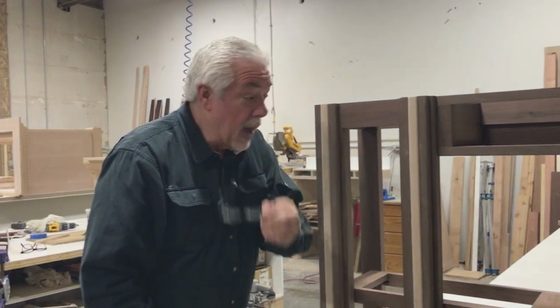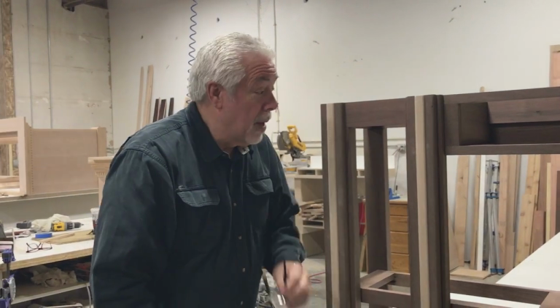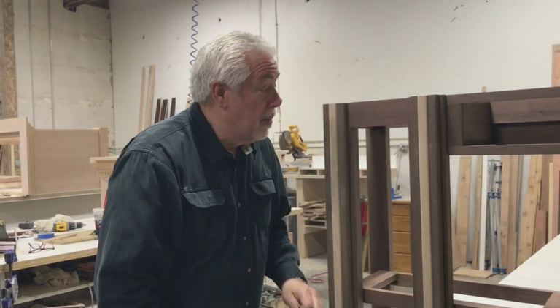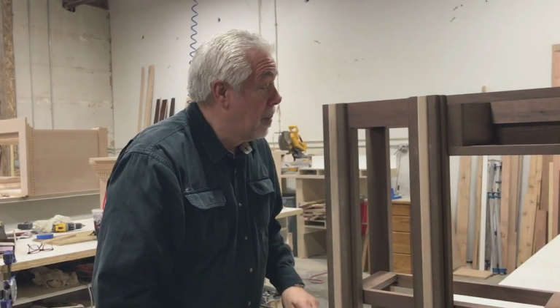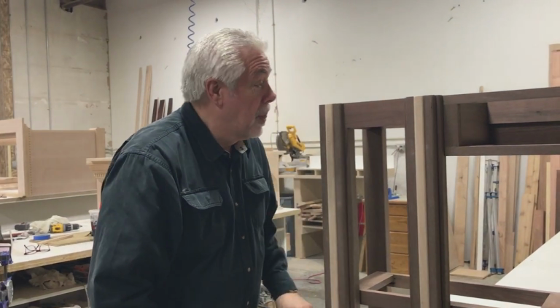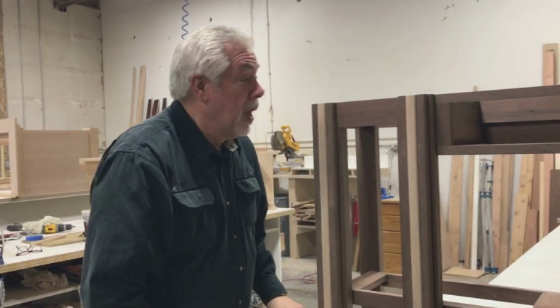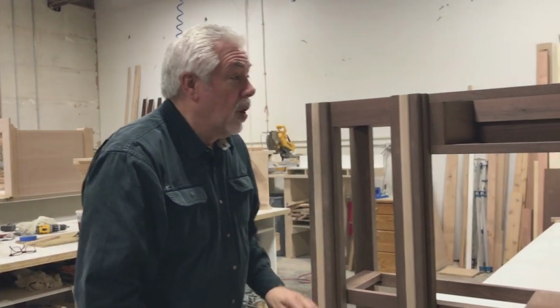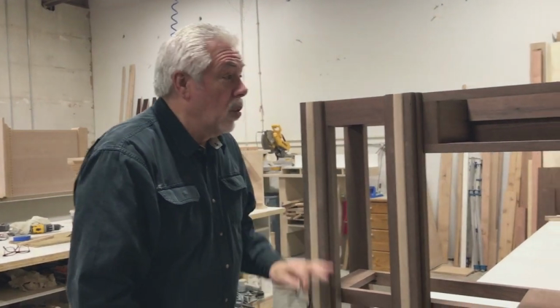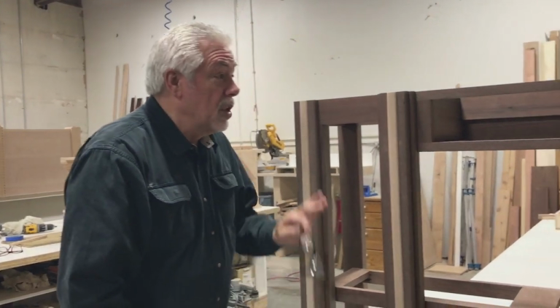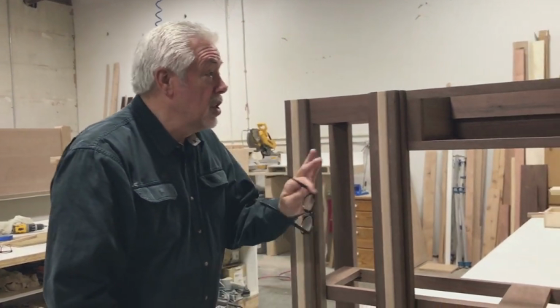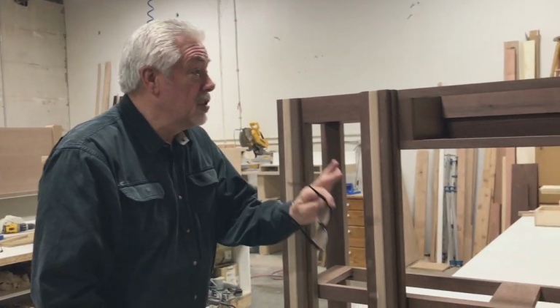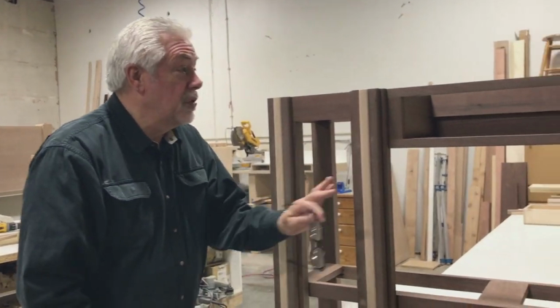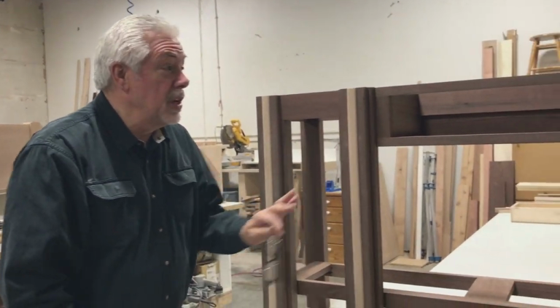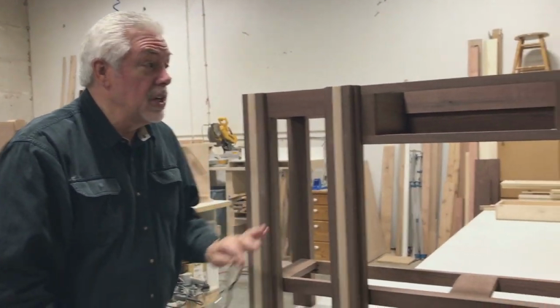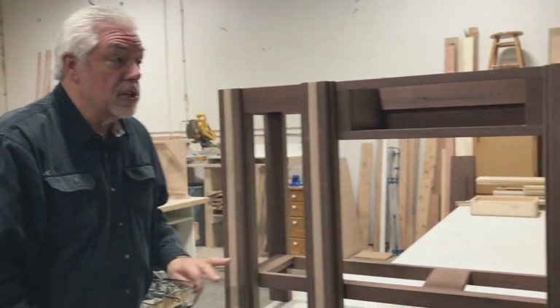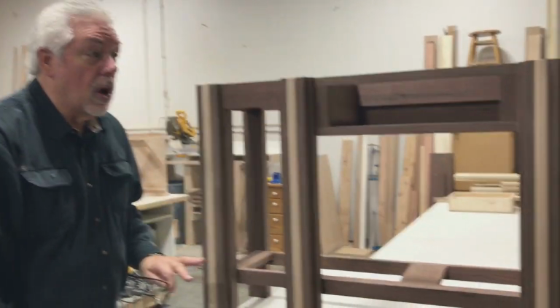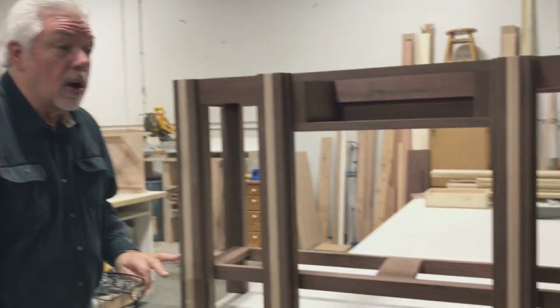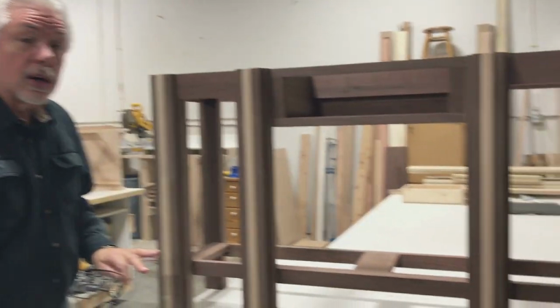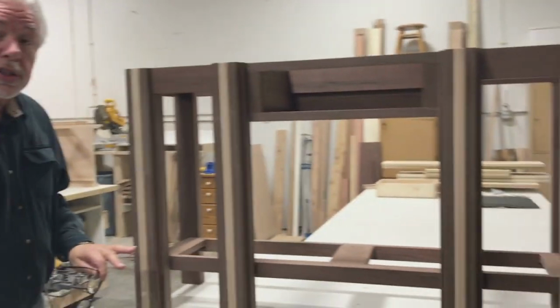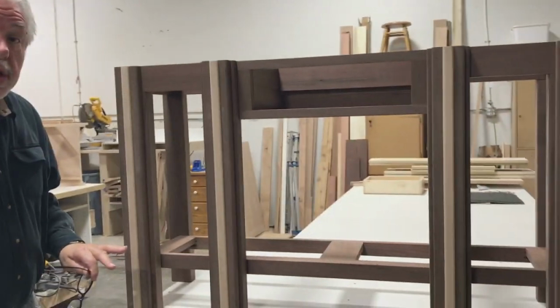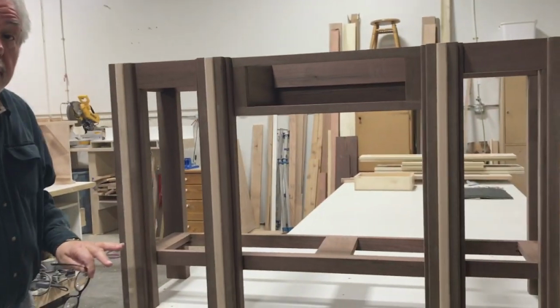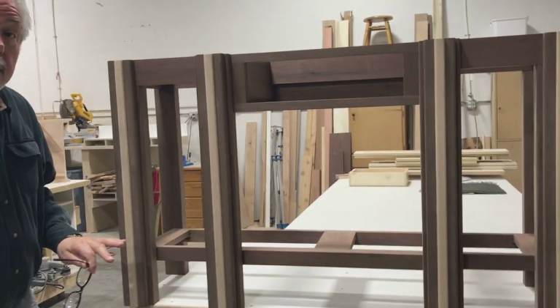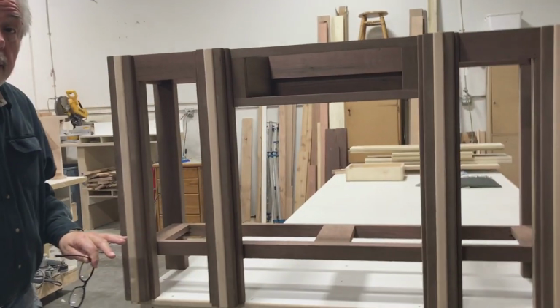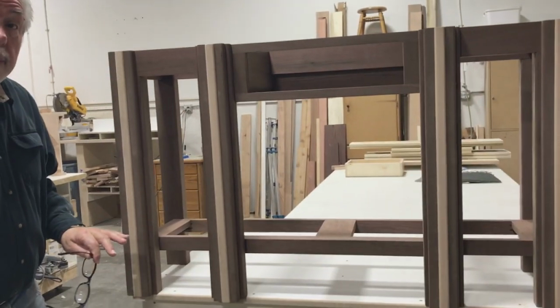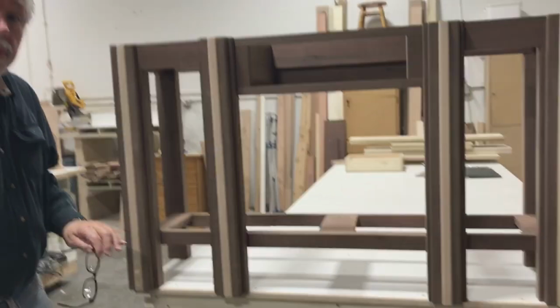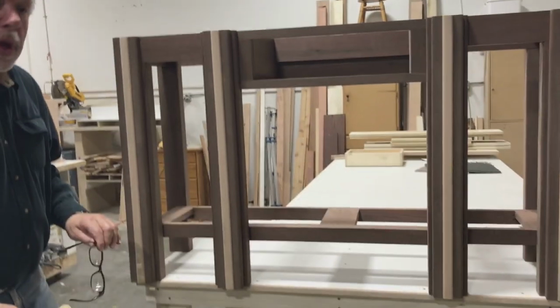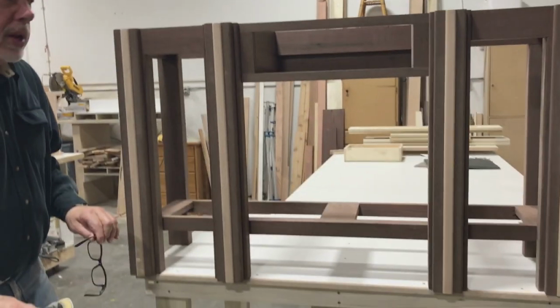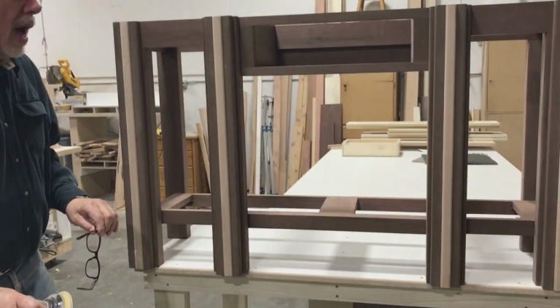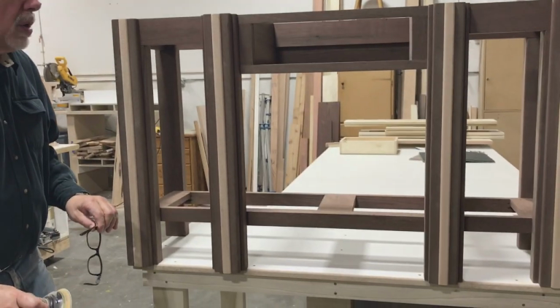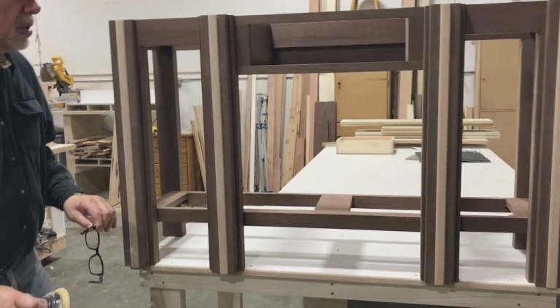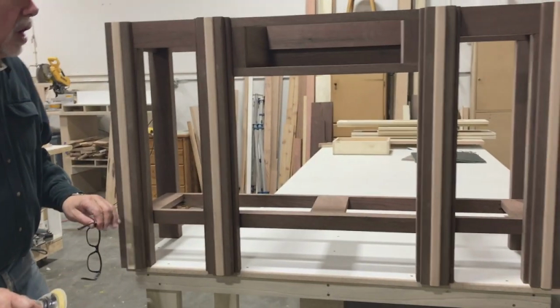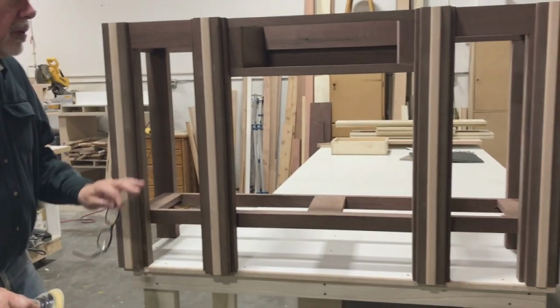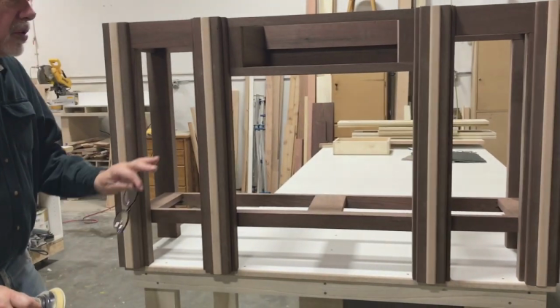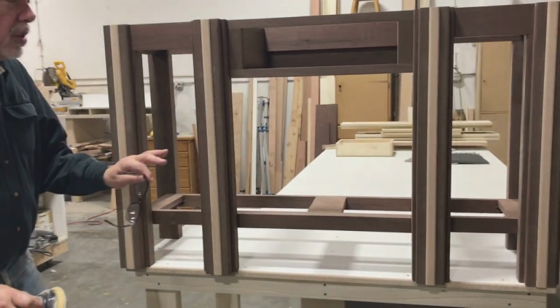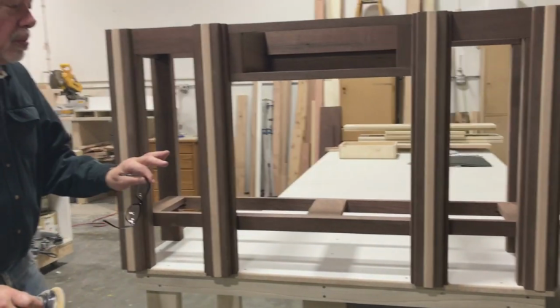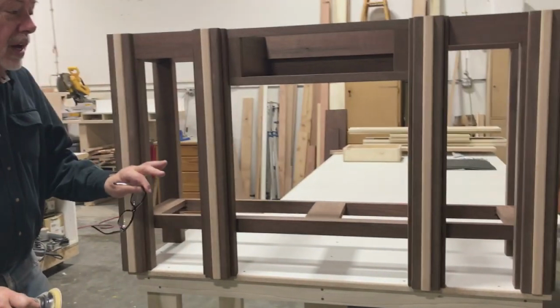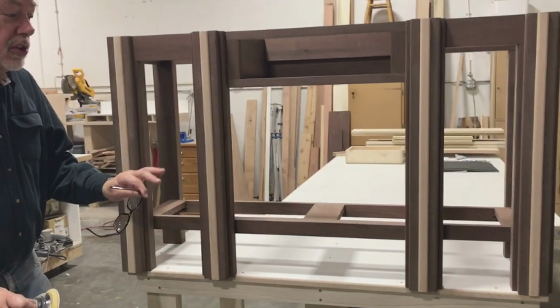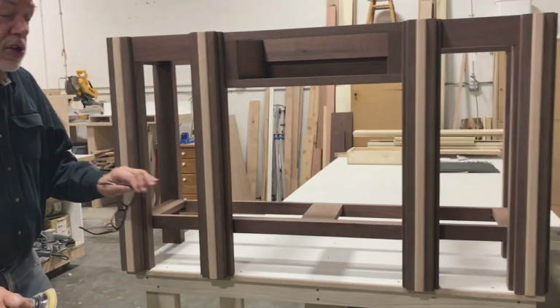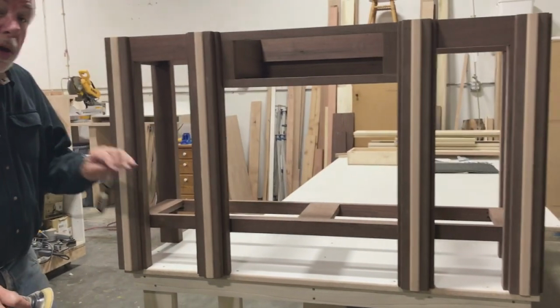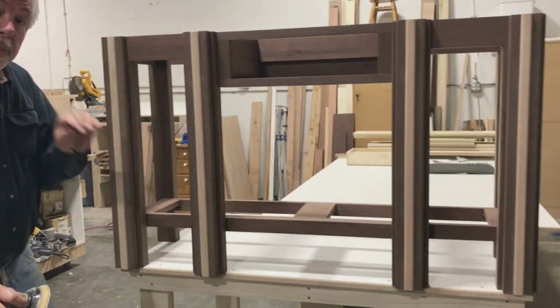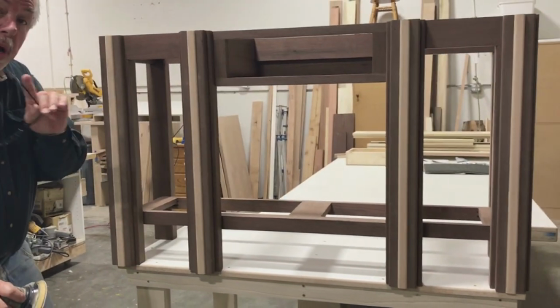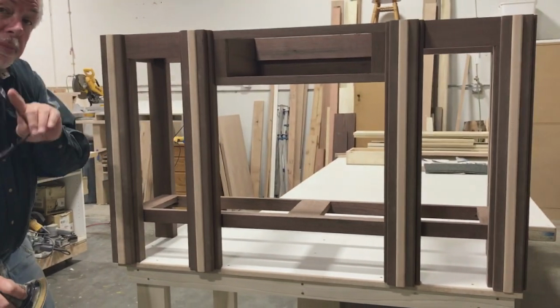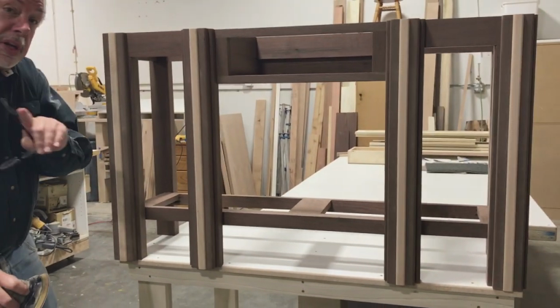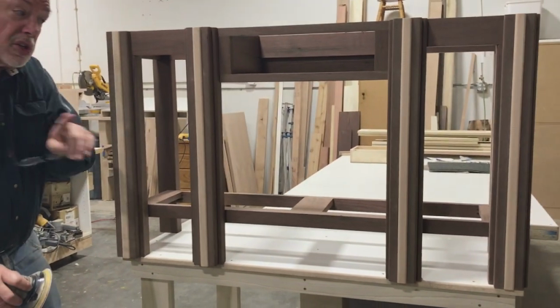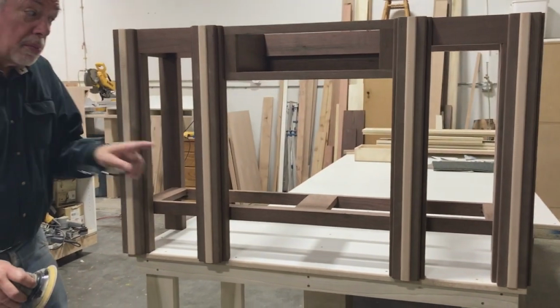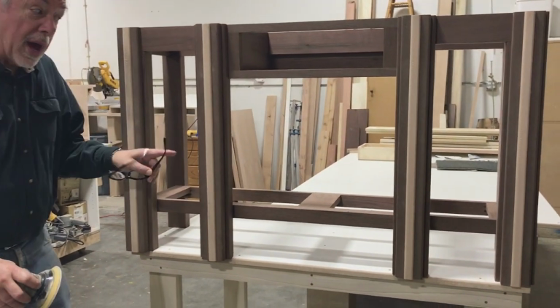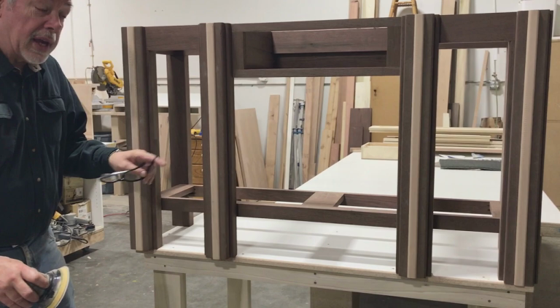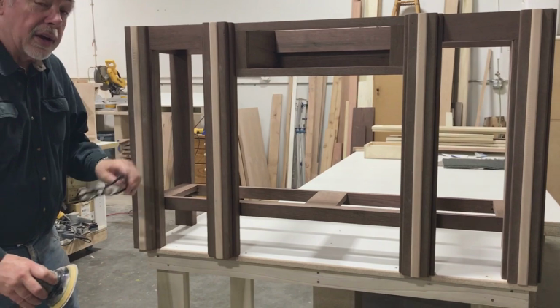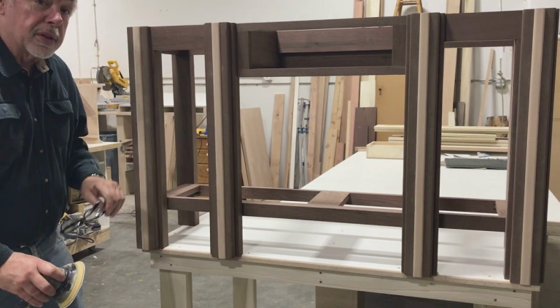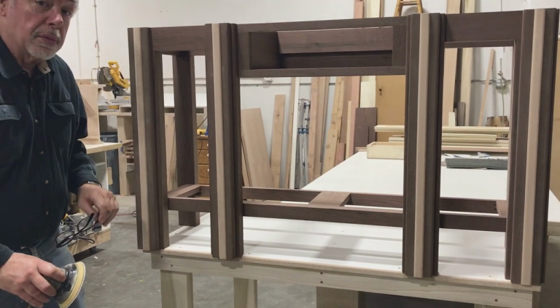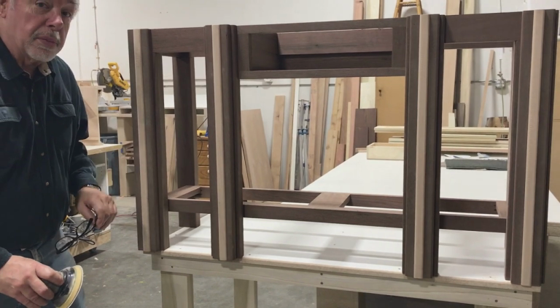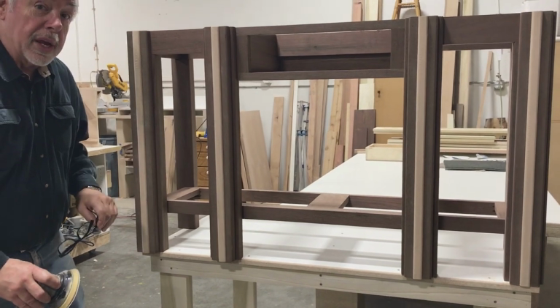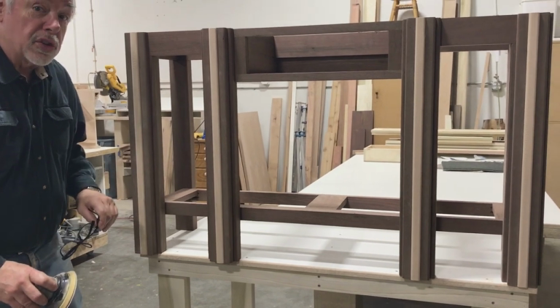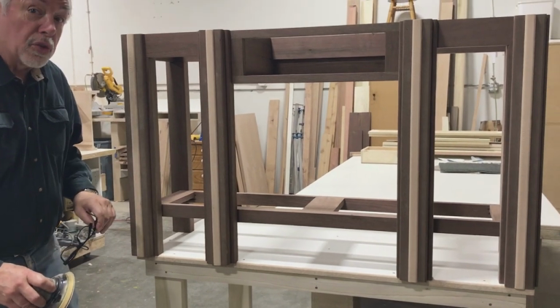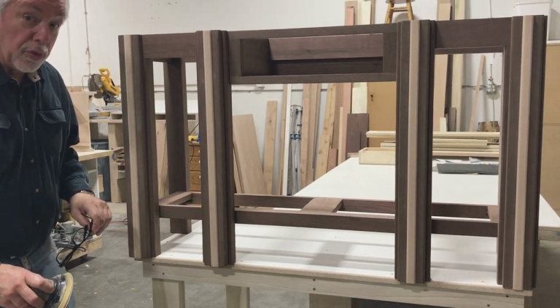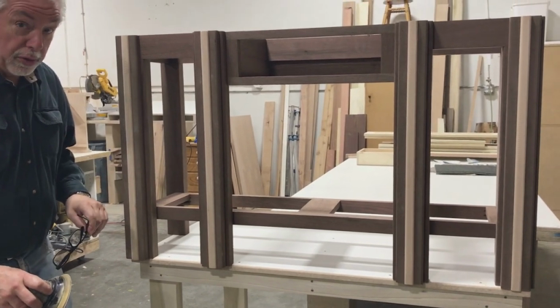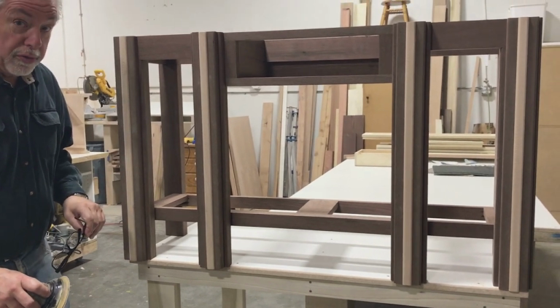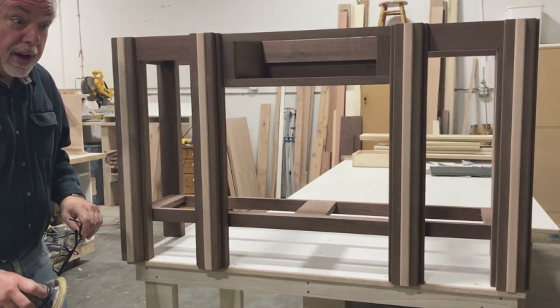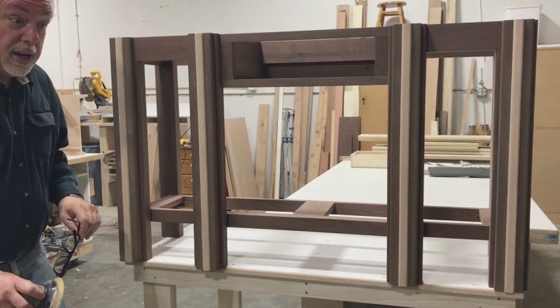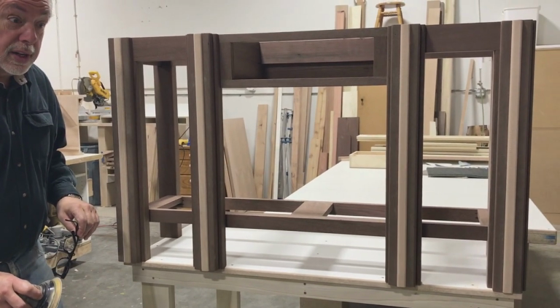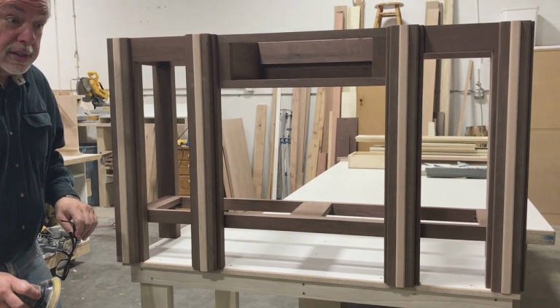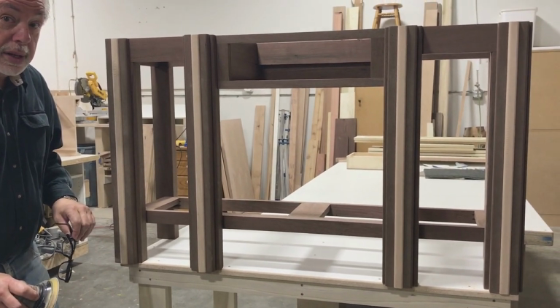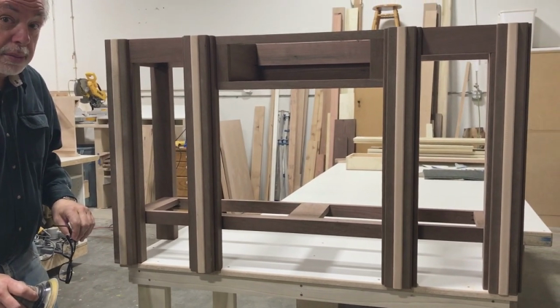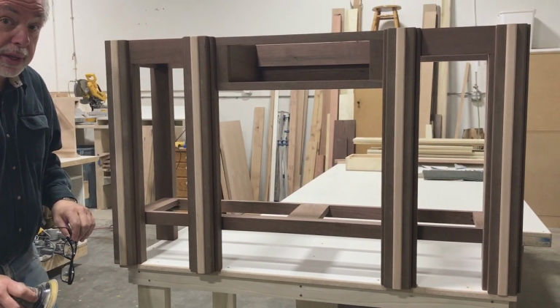We just finished all our sanding — now it's off to the paint shop, and I'll meet you back here at the bench for final assembly.